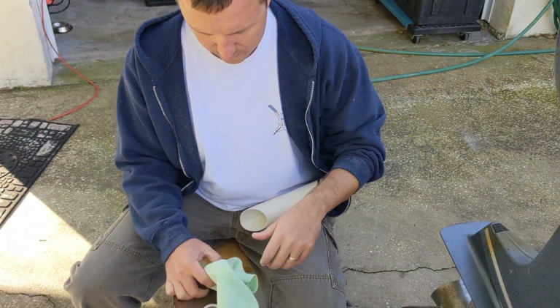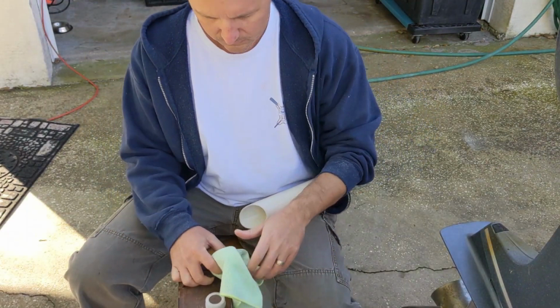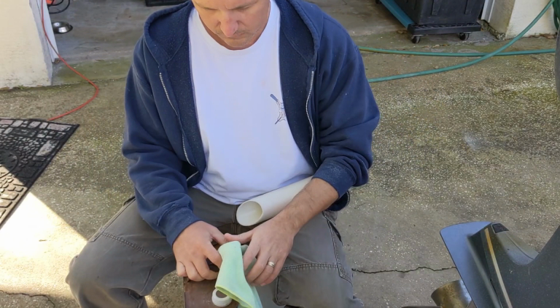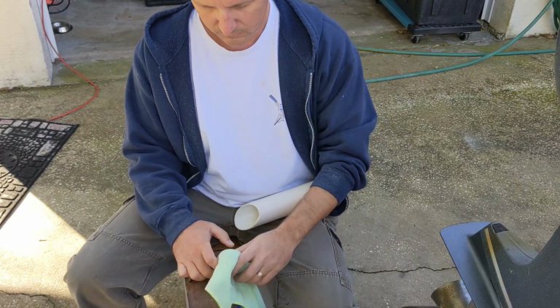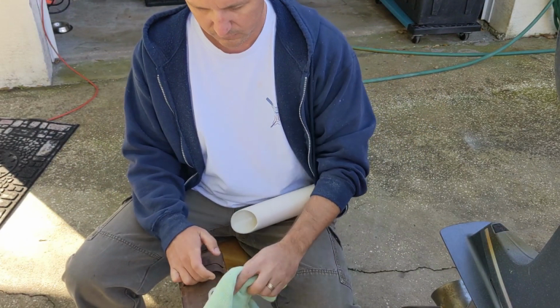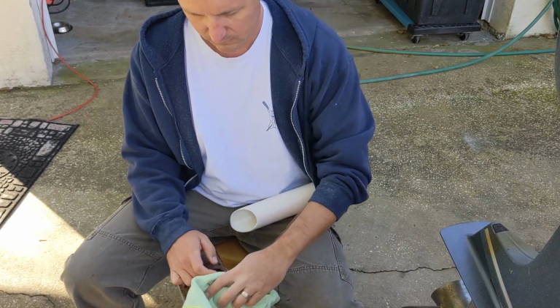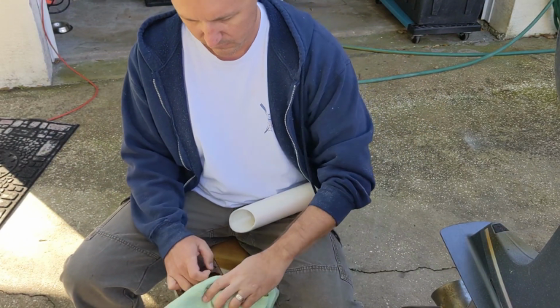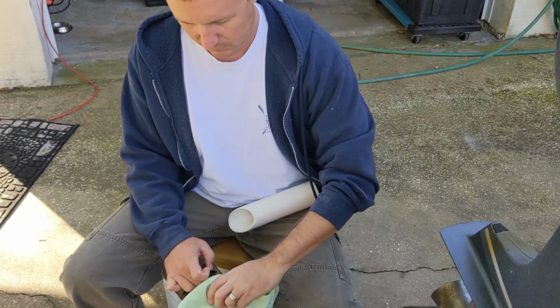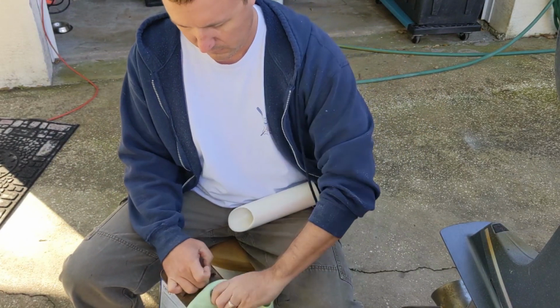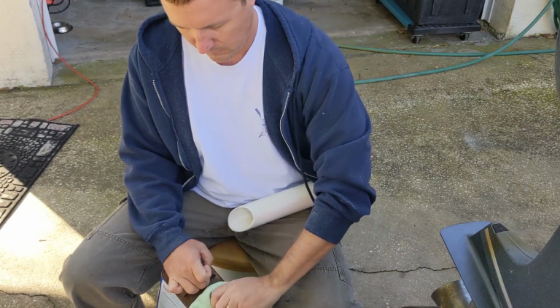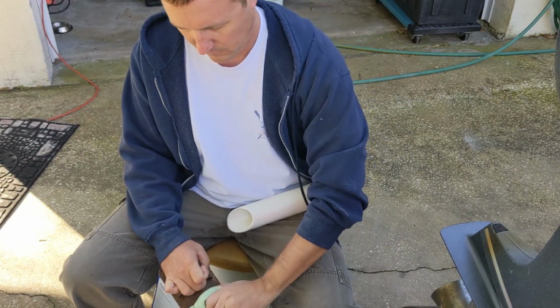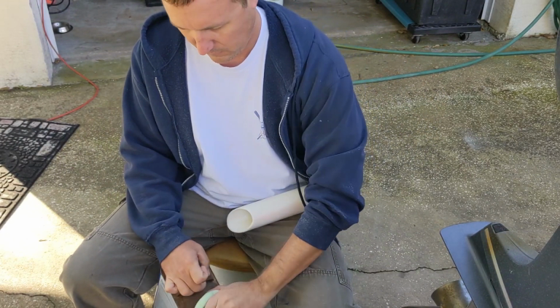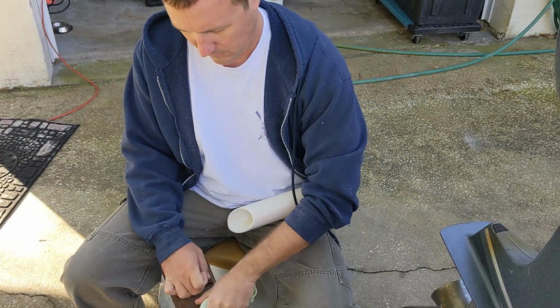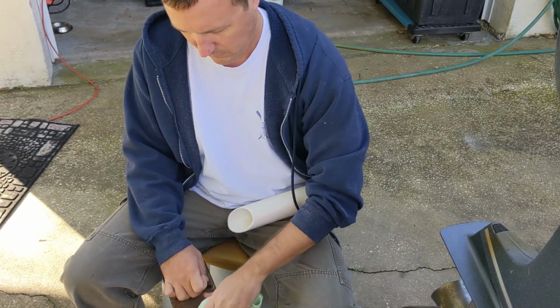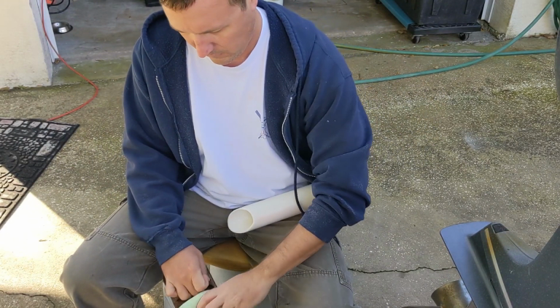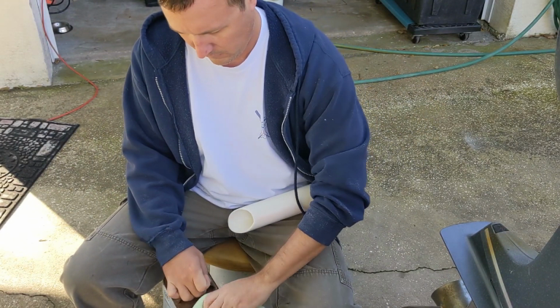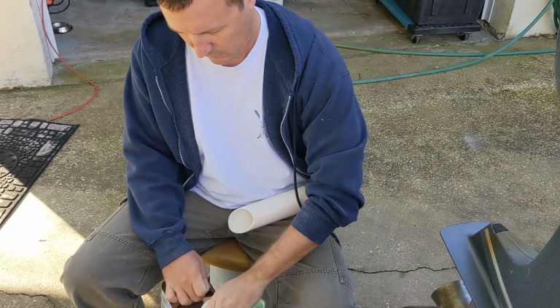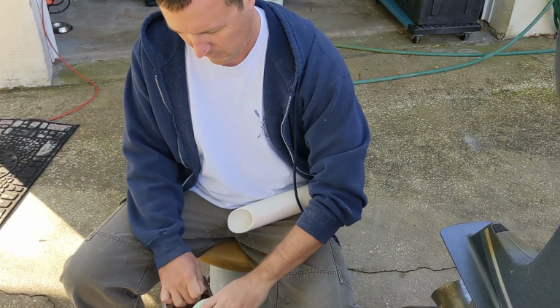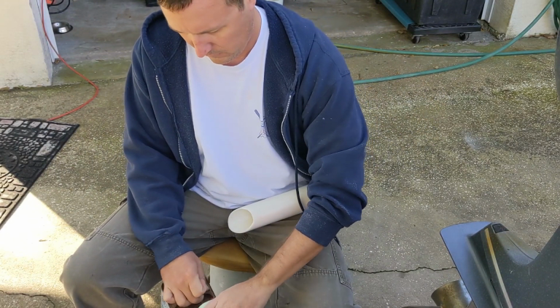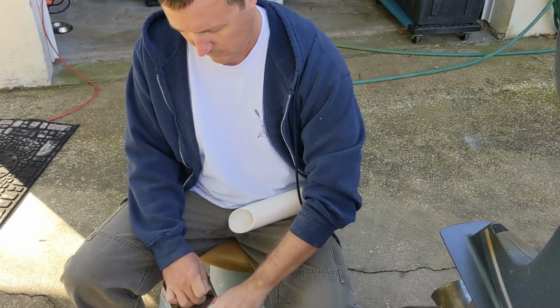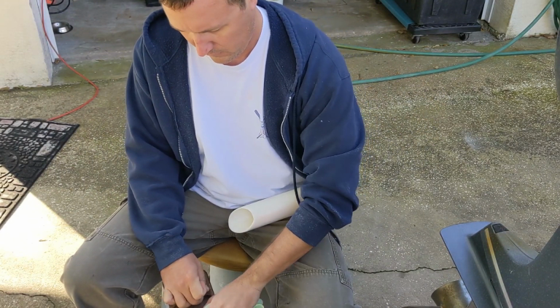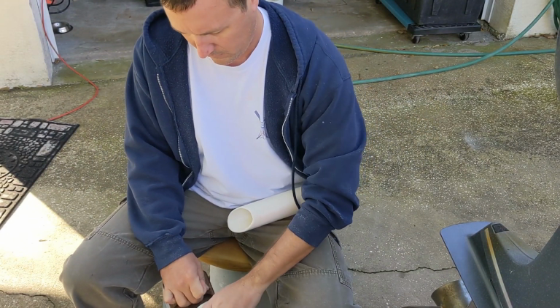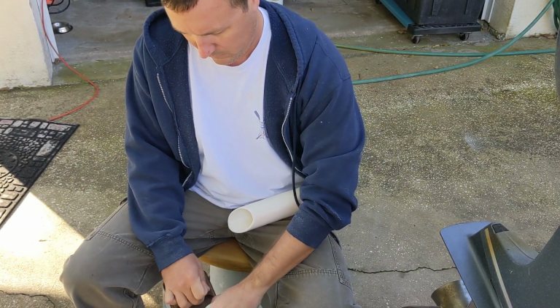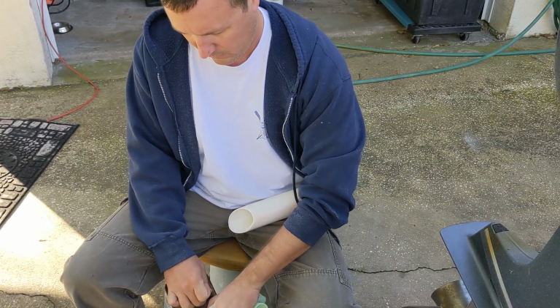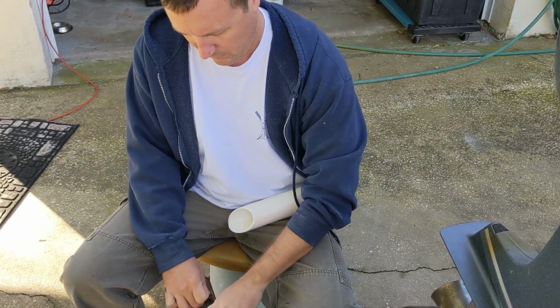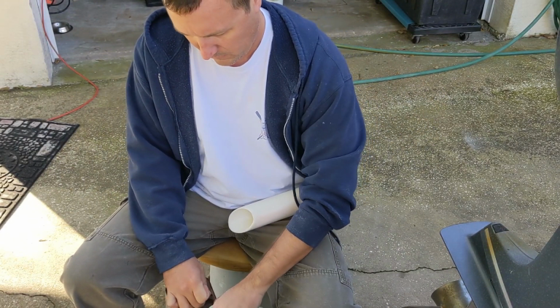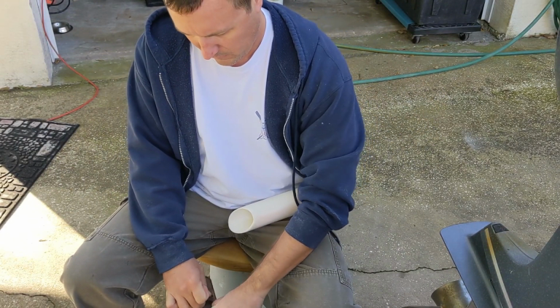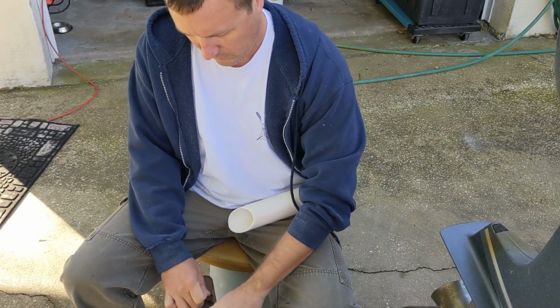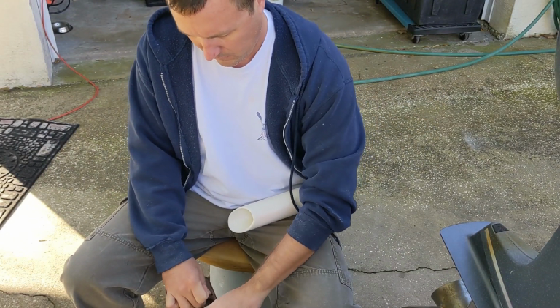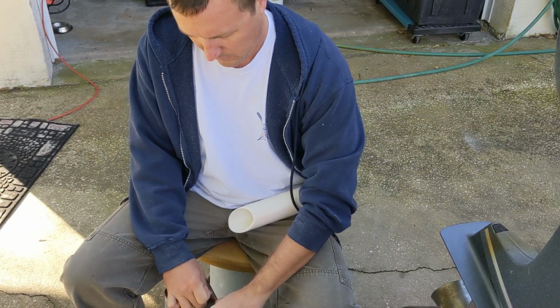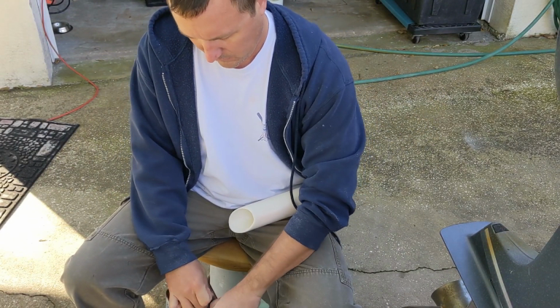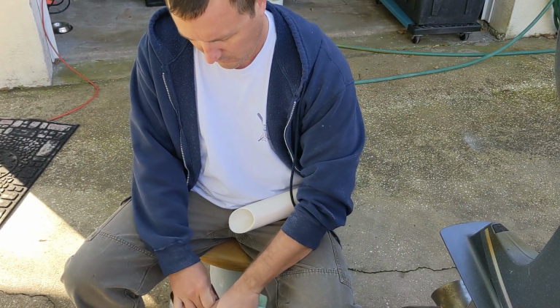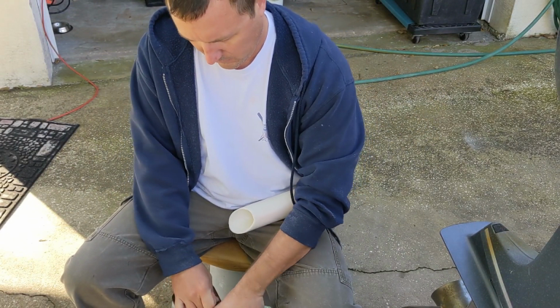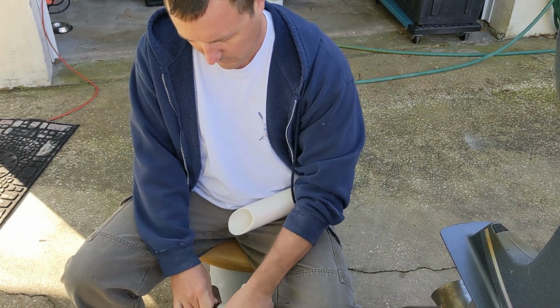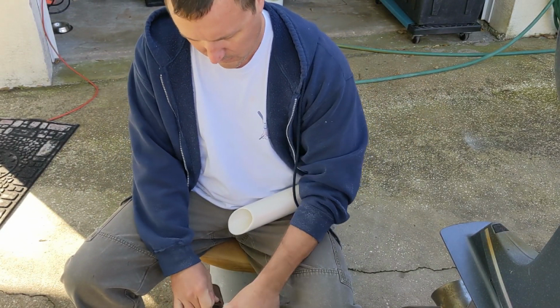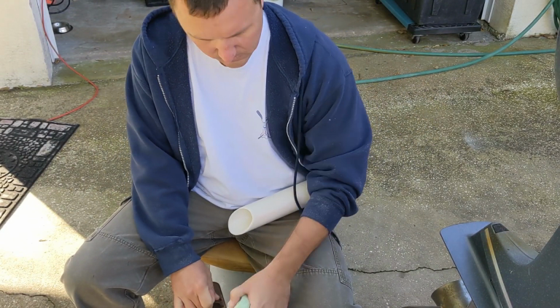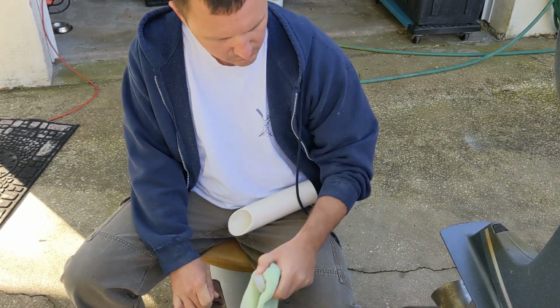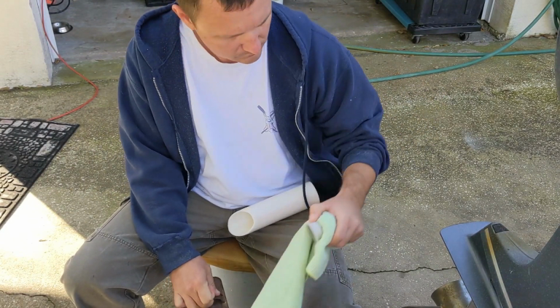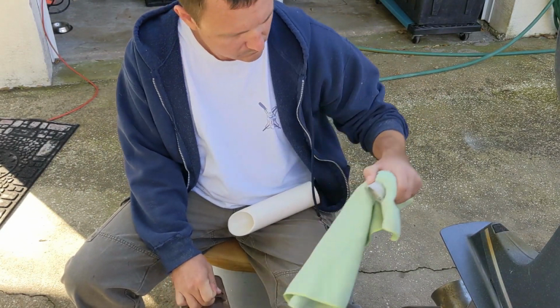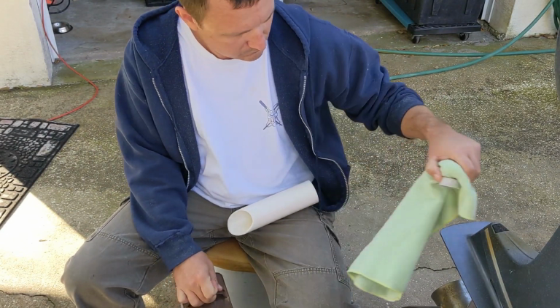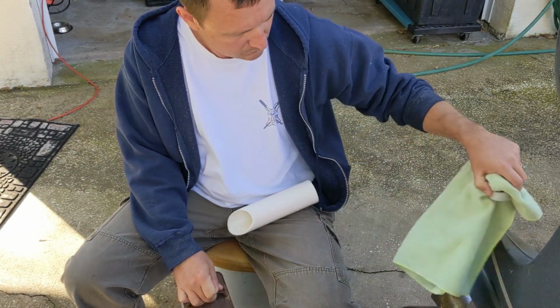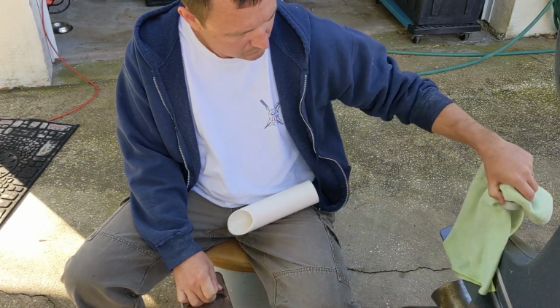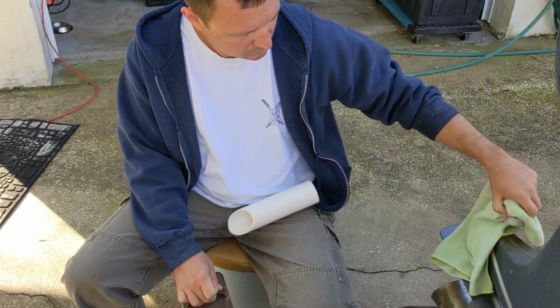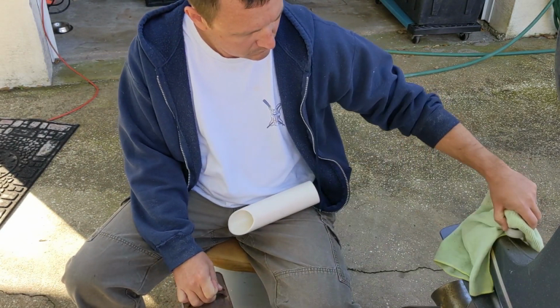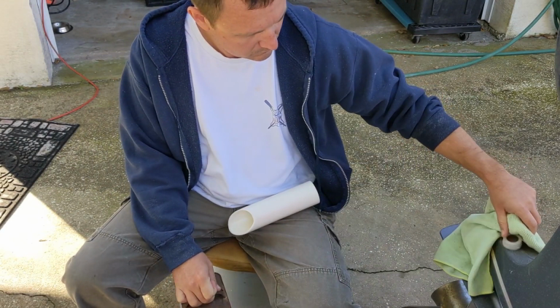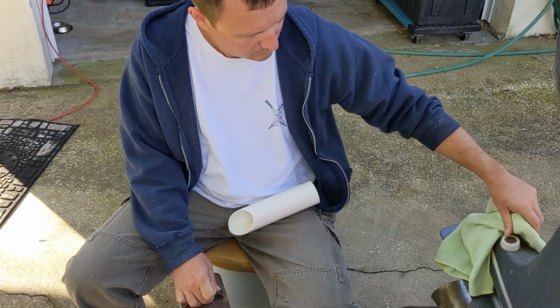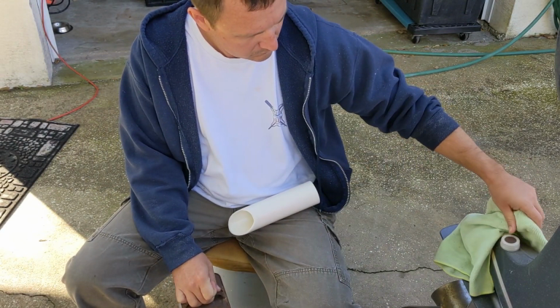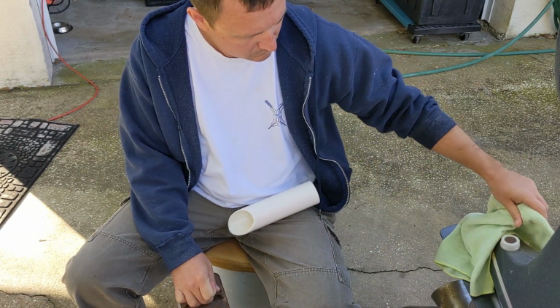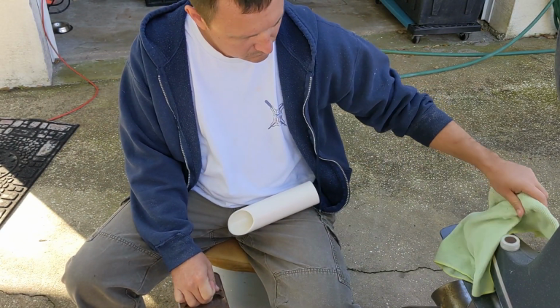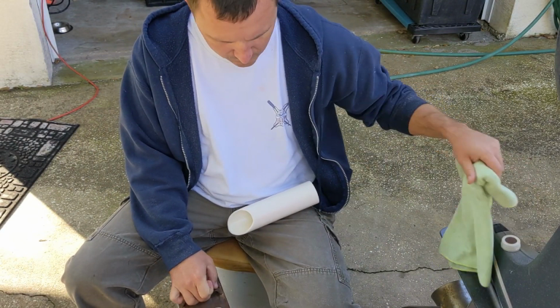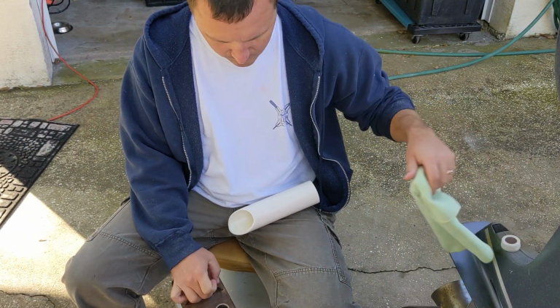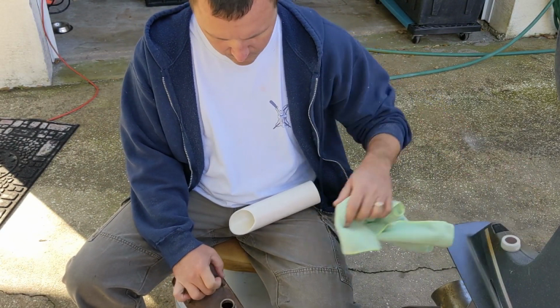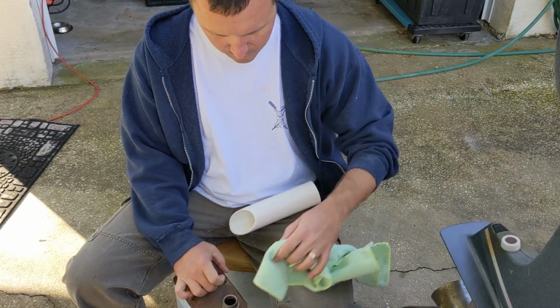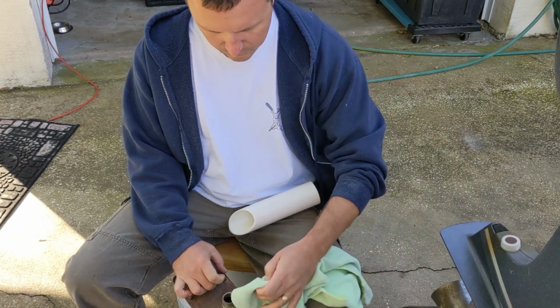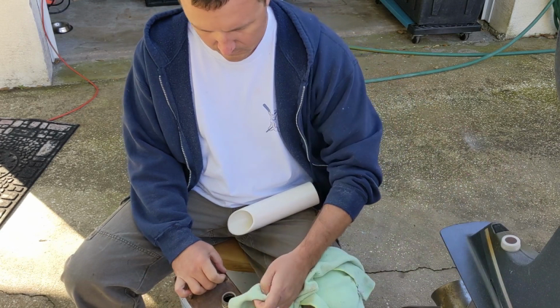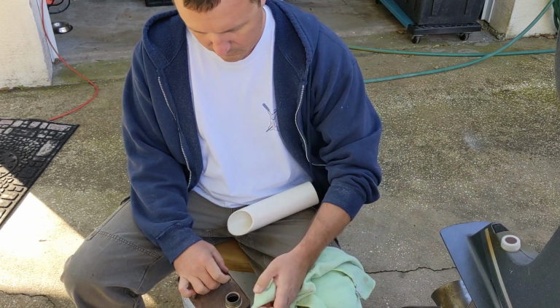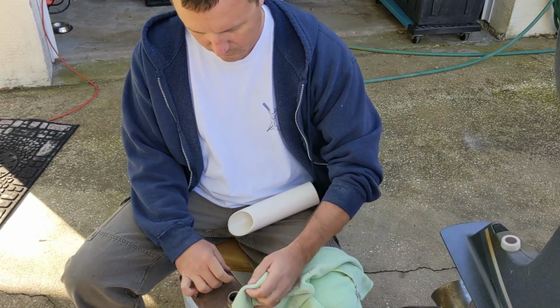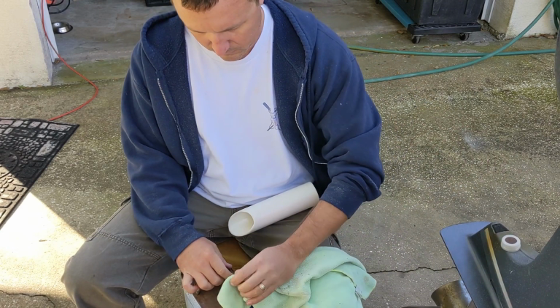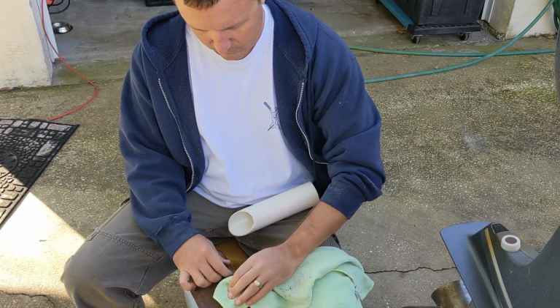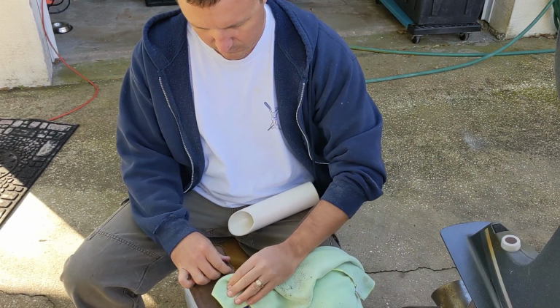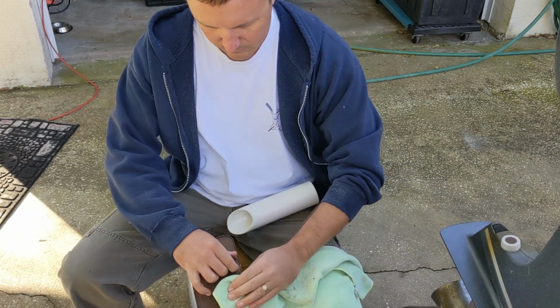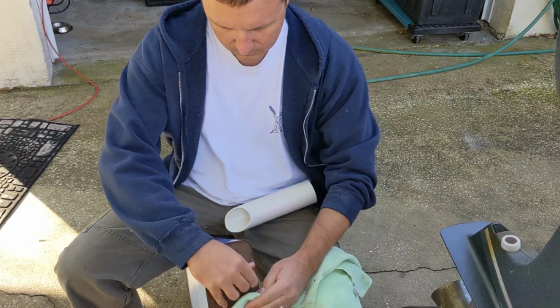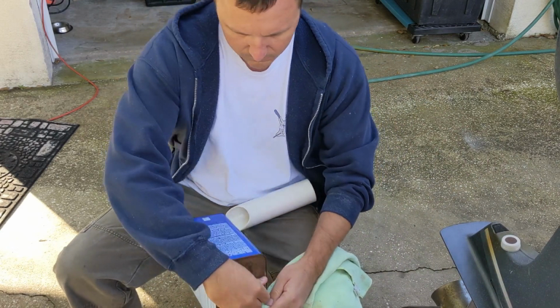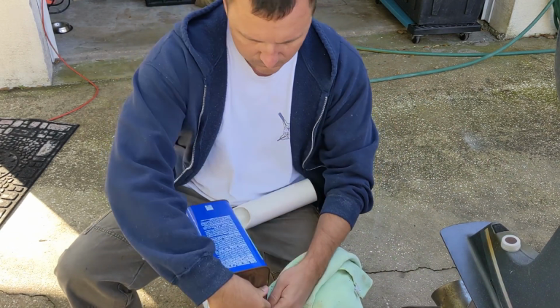Next I'm going to use a little acetone to wipe off the ink that's on these PVC pipes so they just look nice, clean, and white.